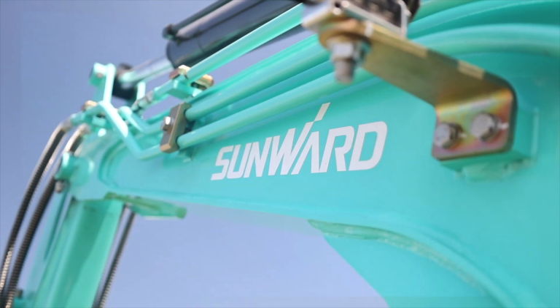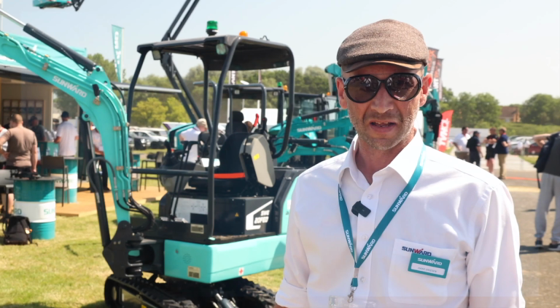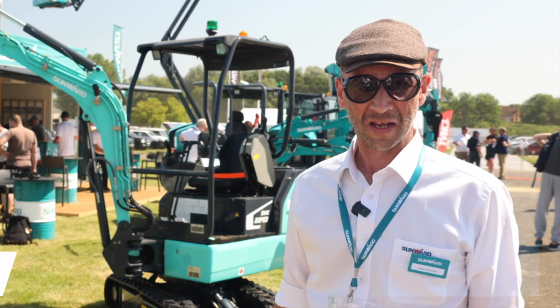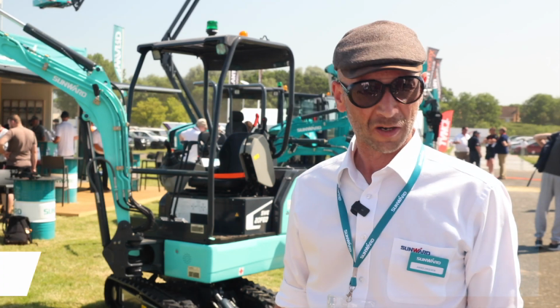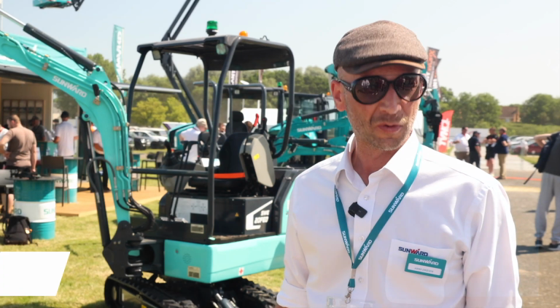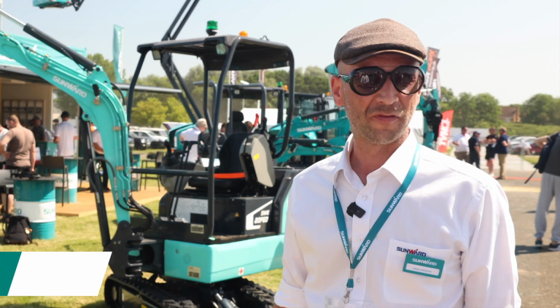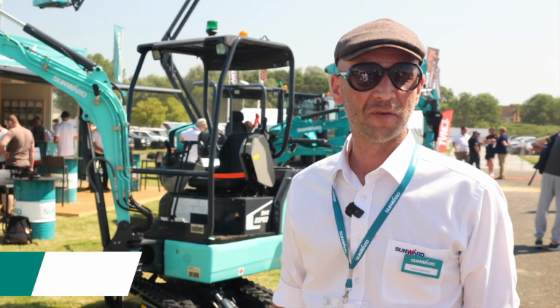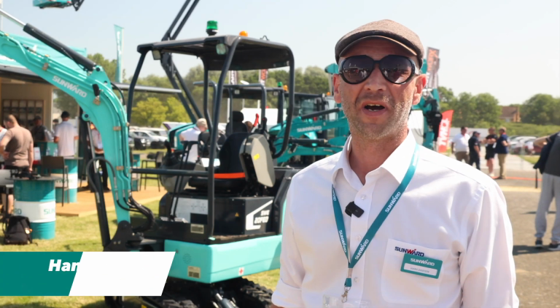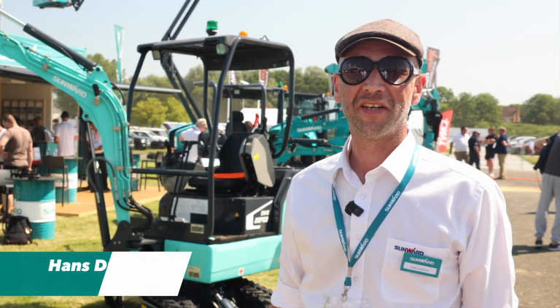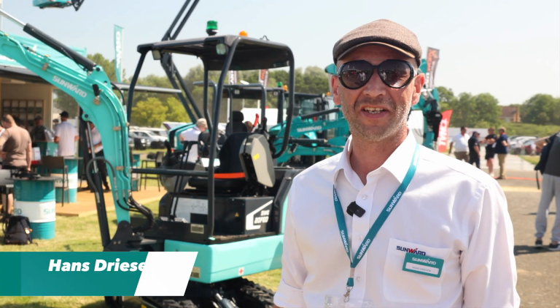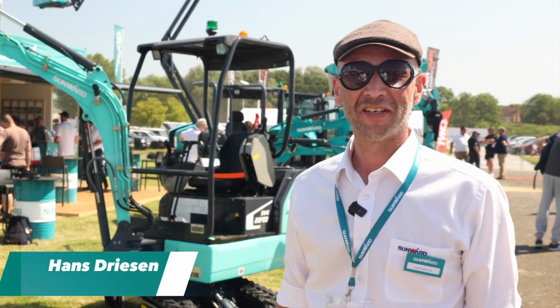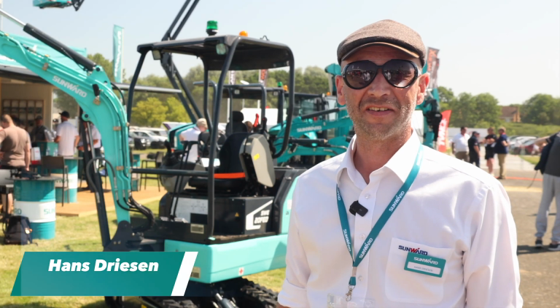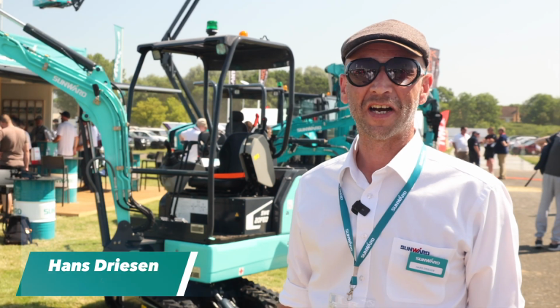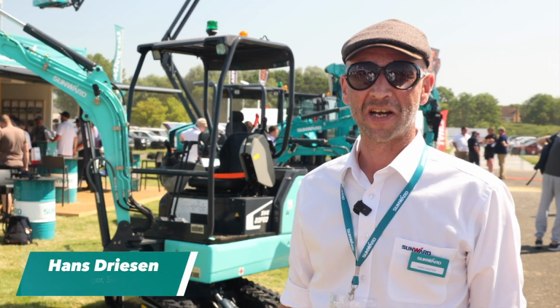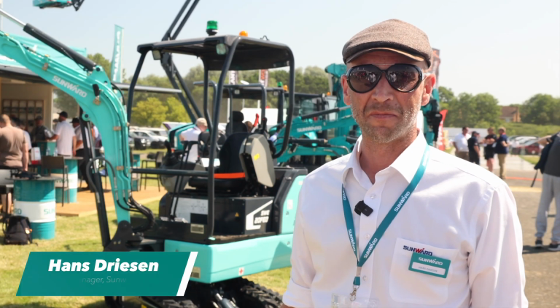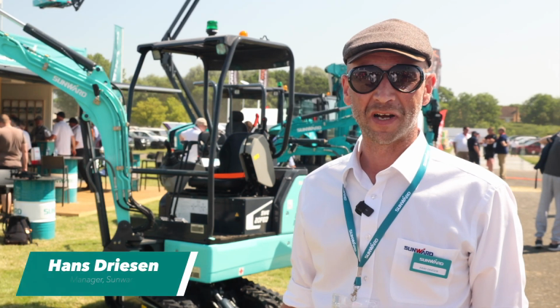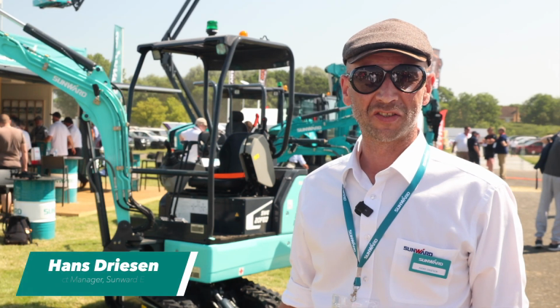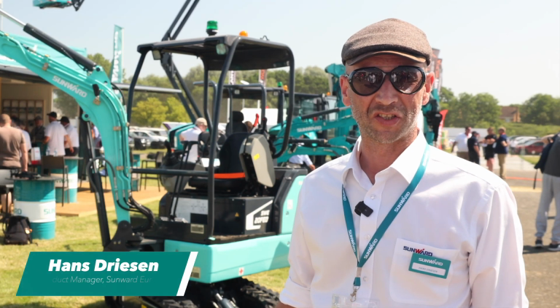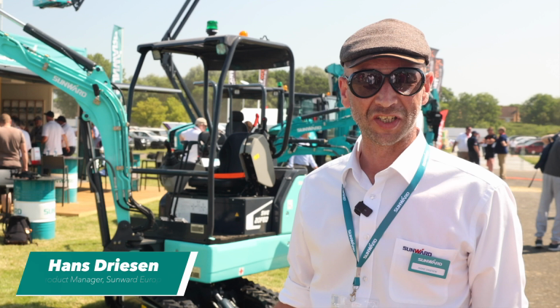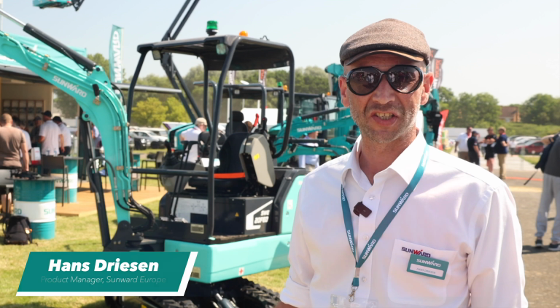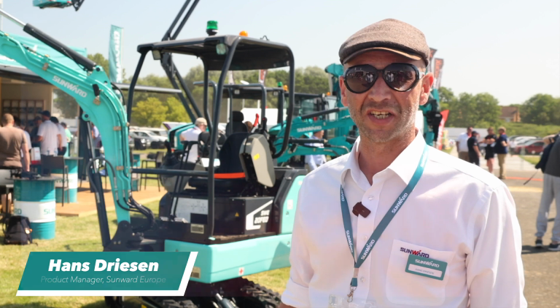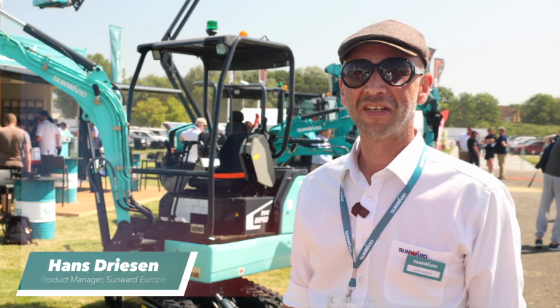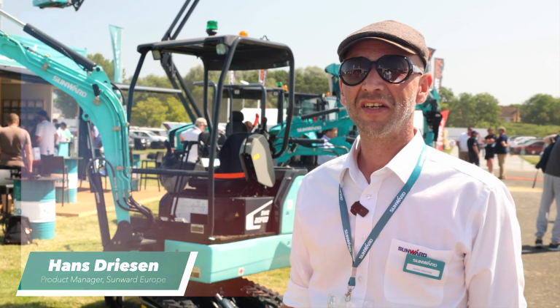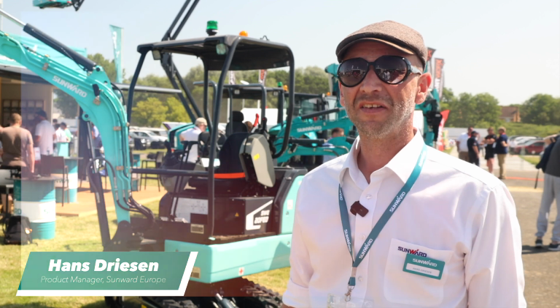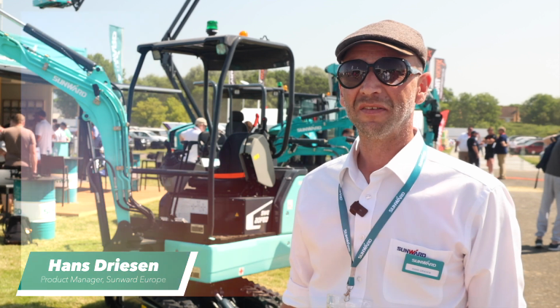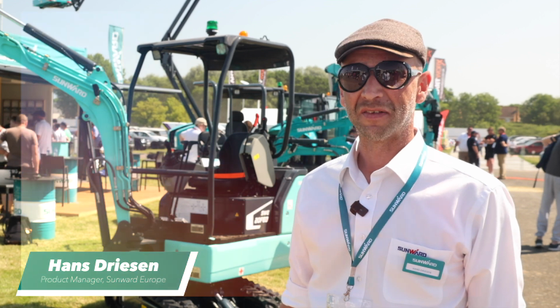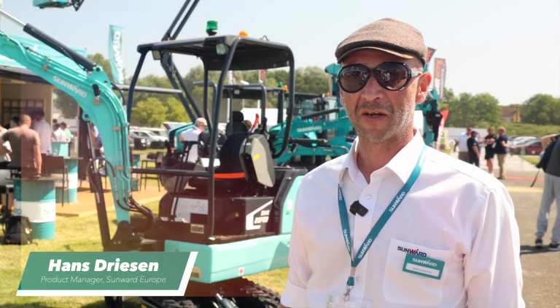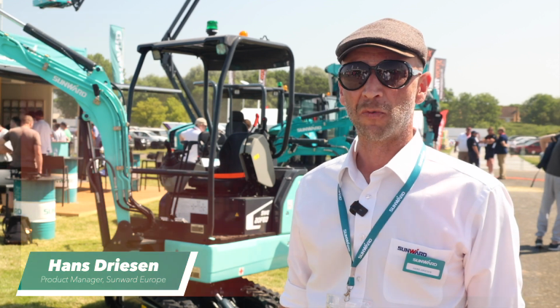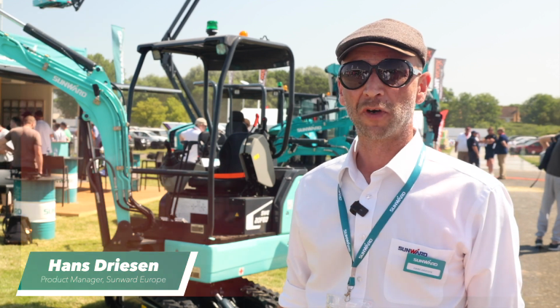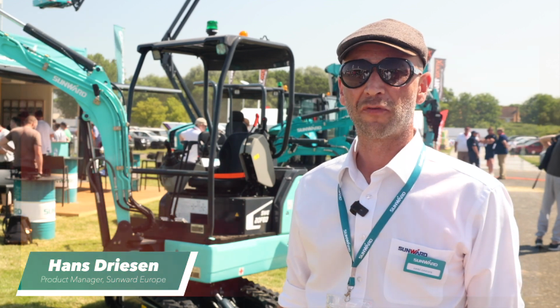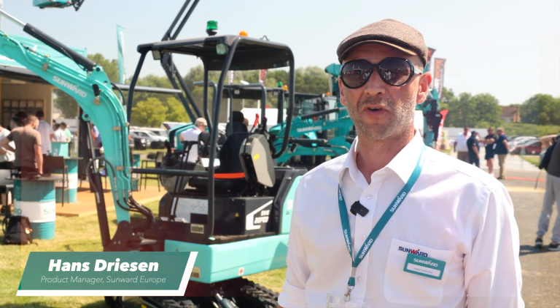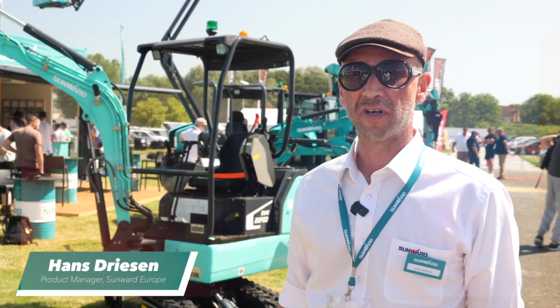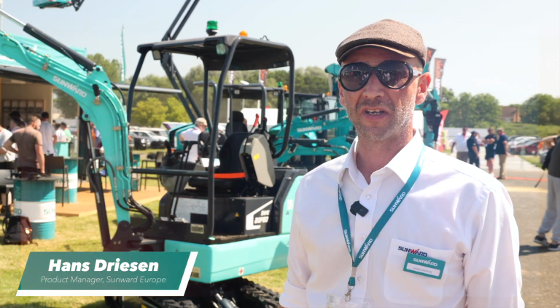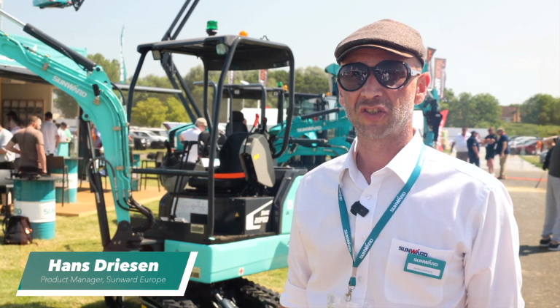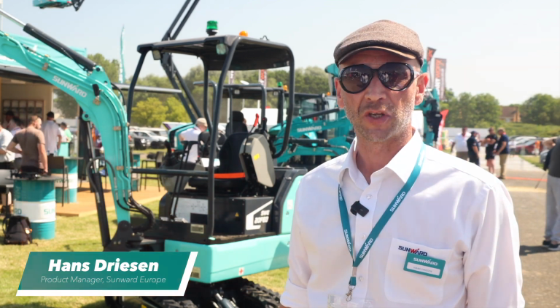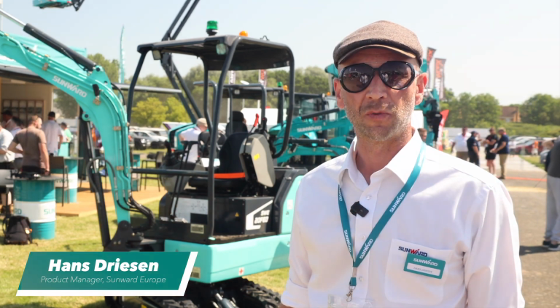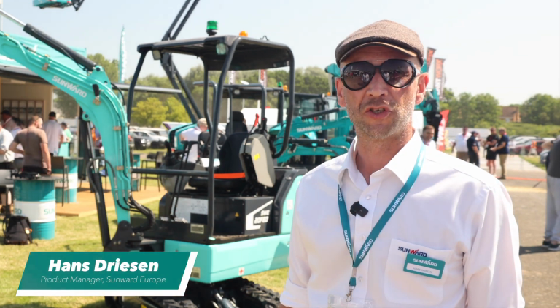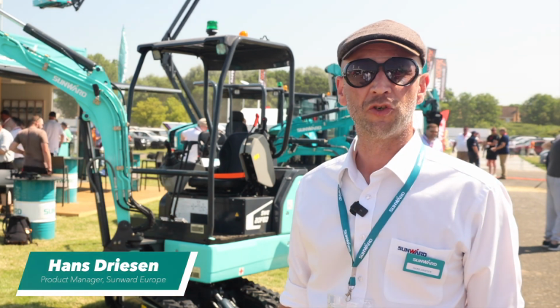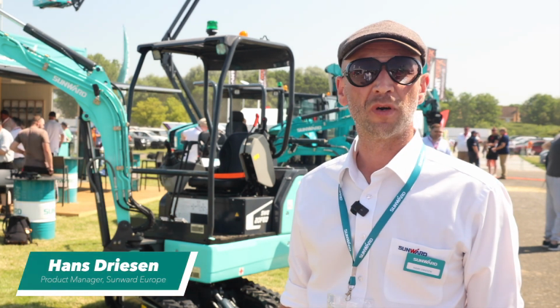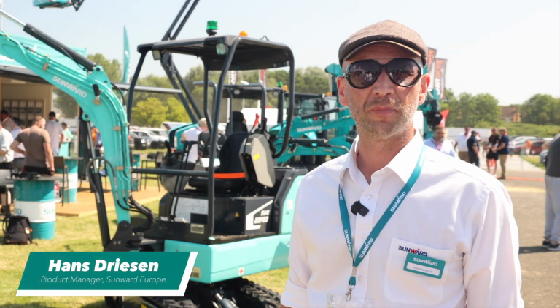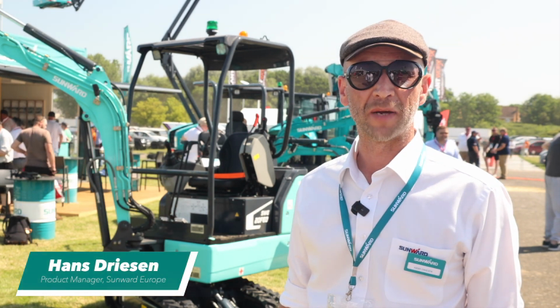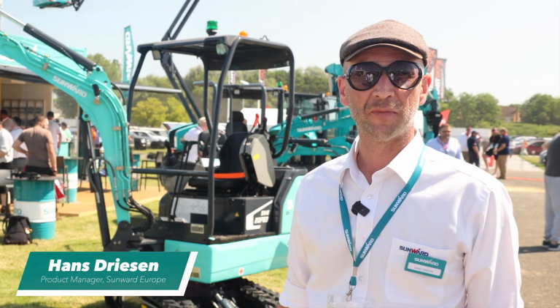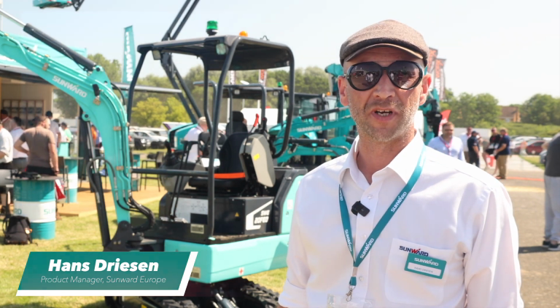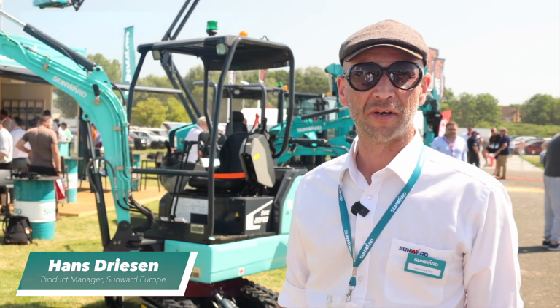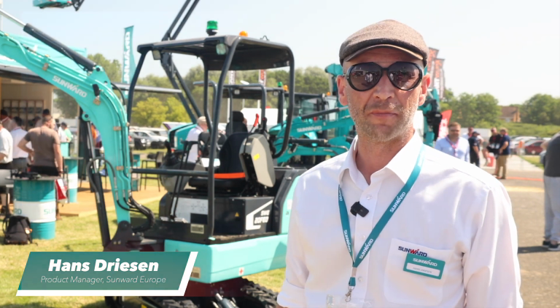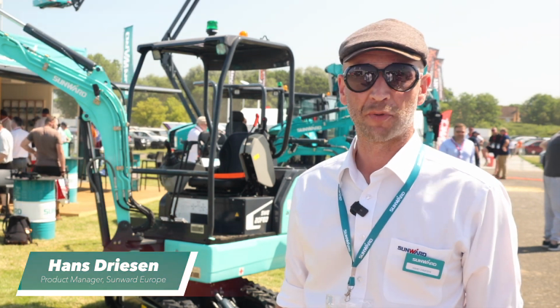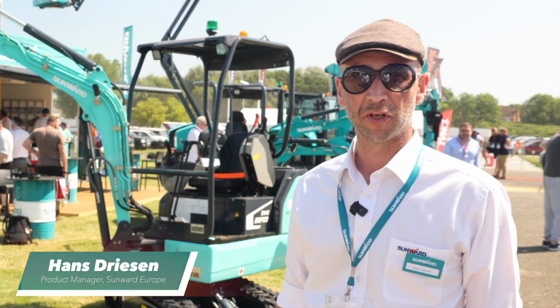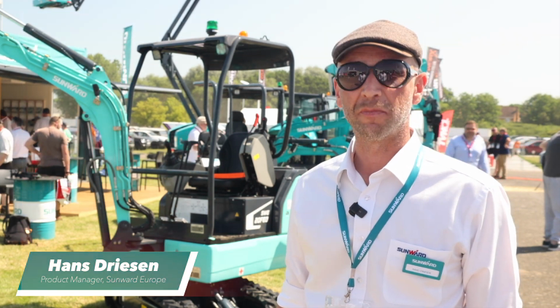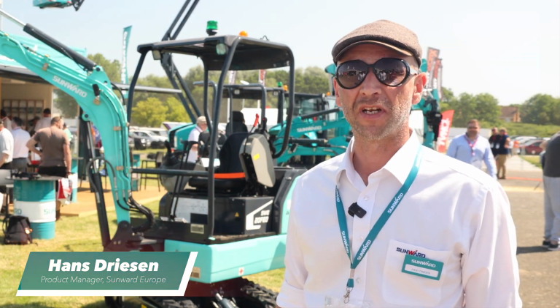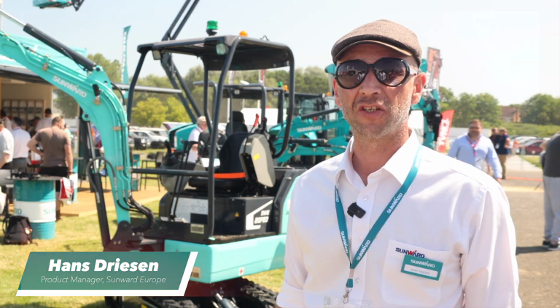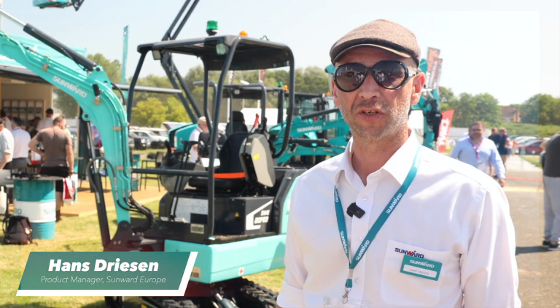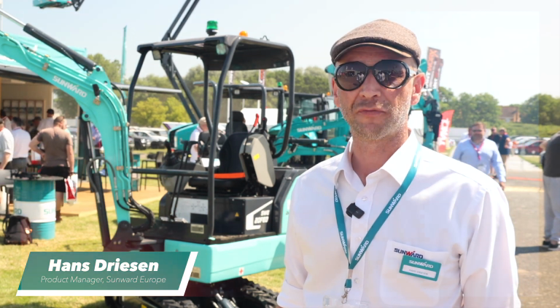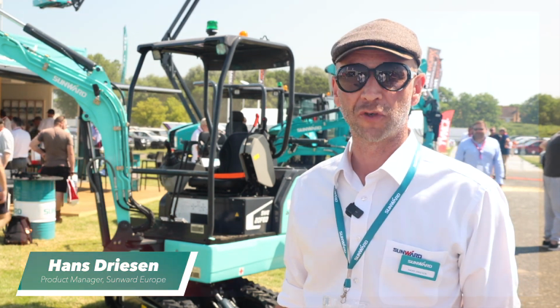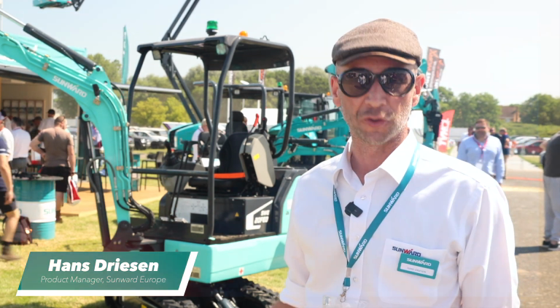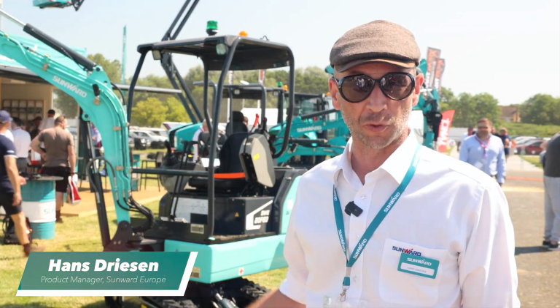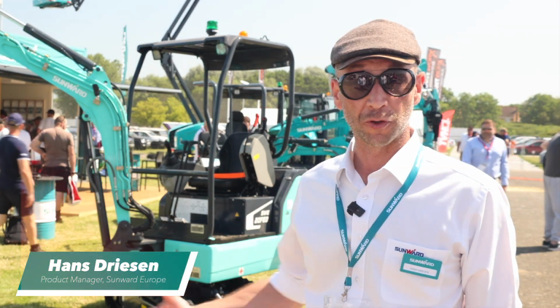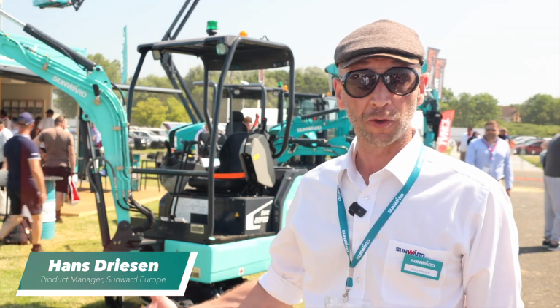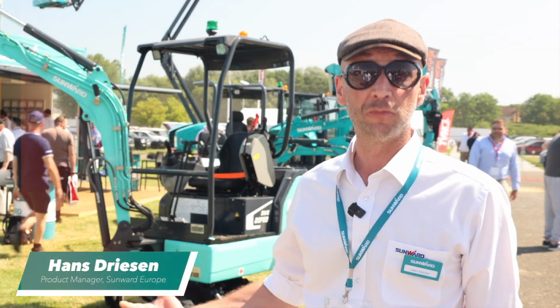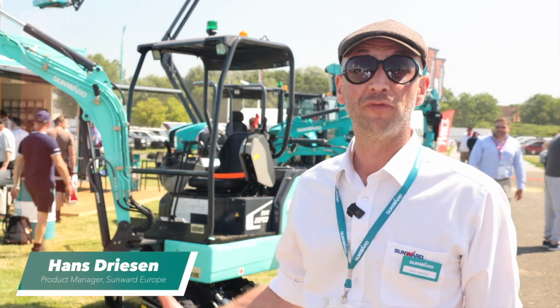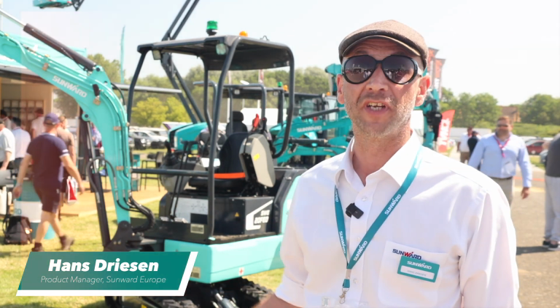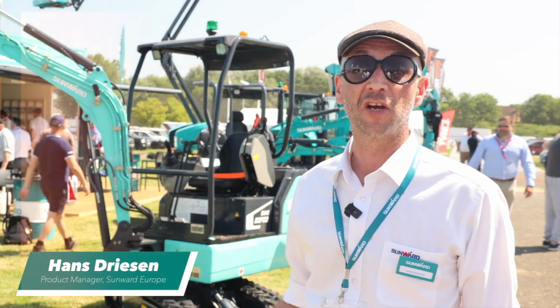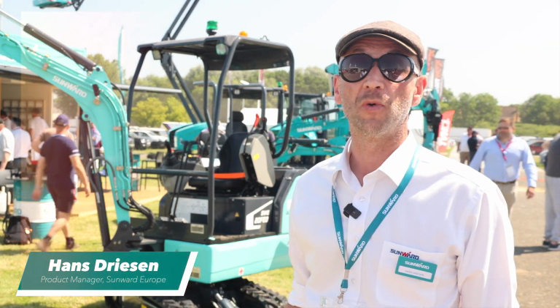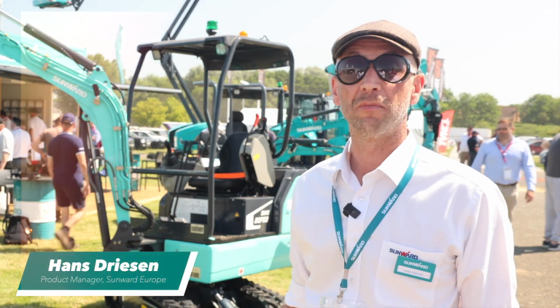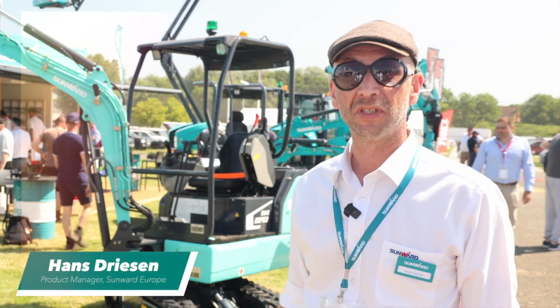Hello everybody, I am Hans Driessen. I work for Sunwatch Europe. I'm the product manager for the earth moving equipment.